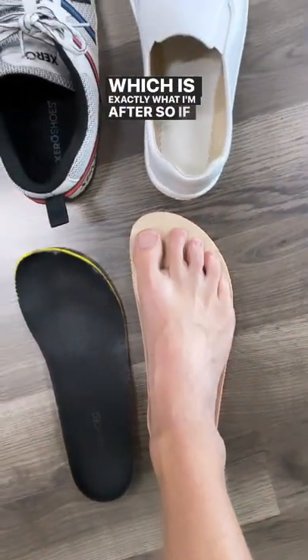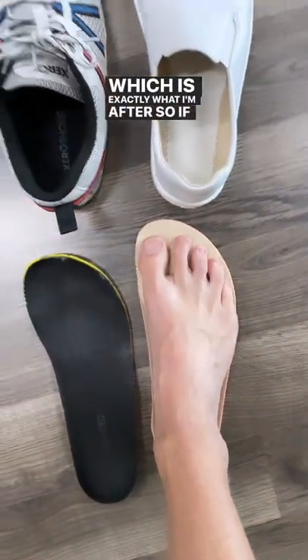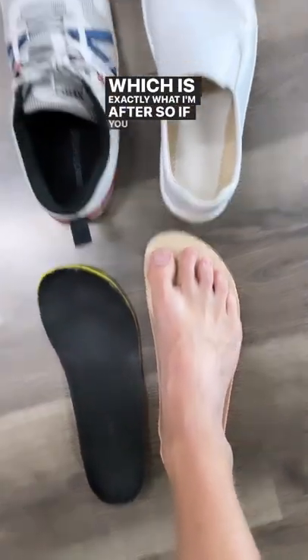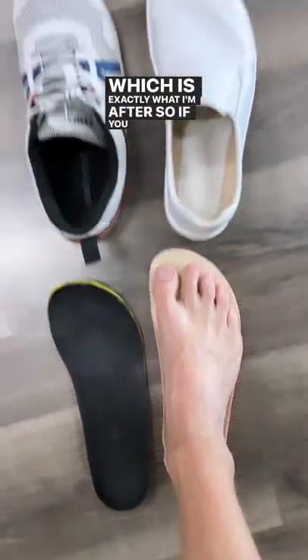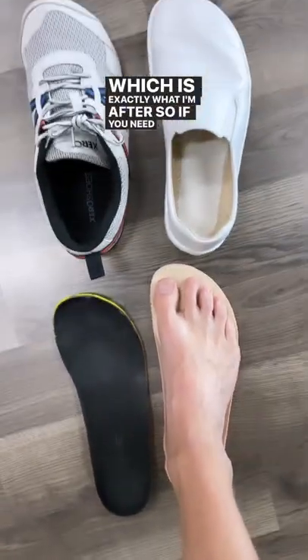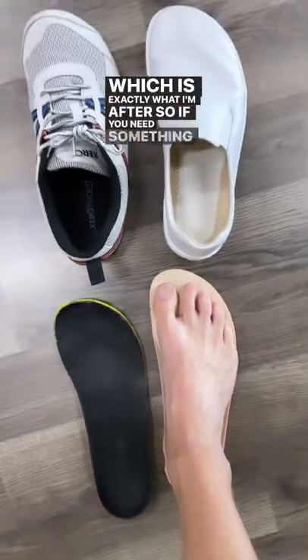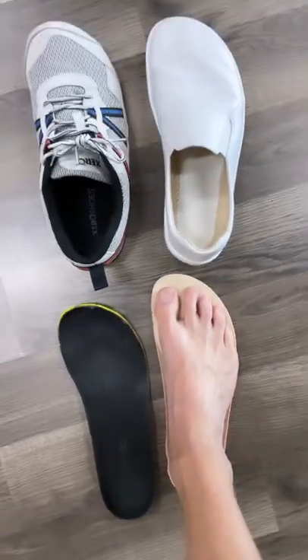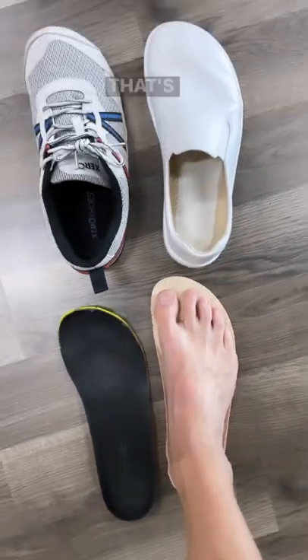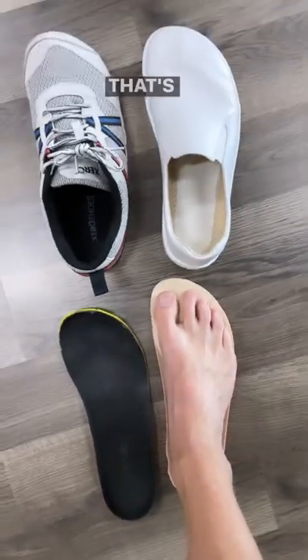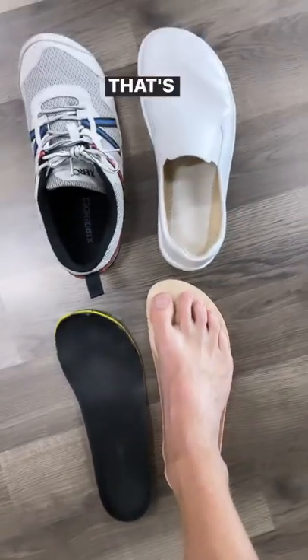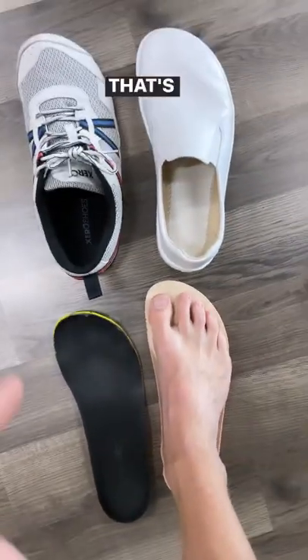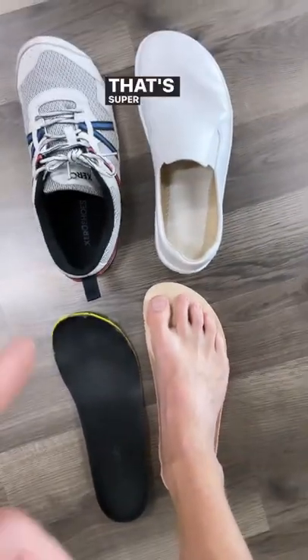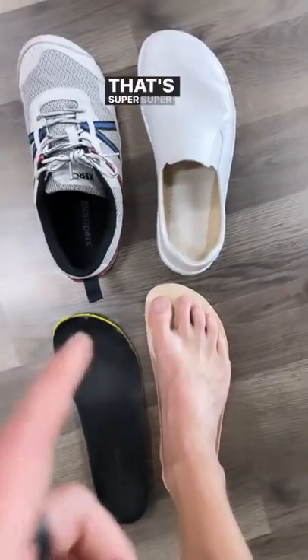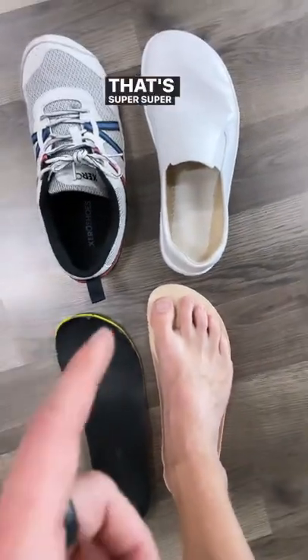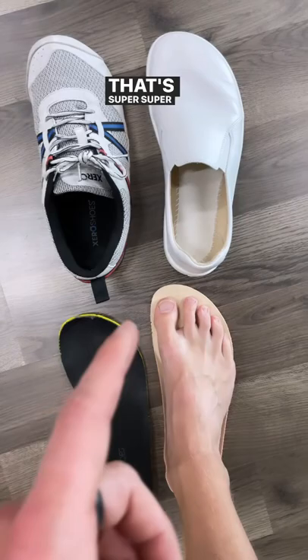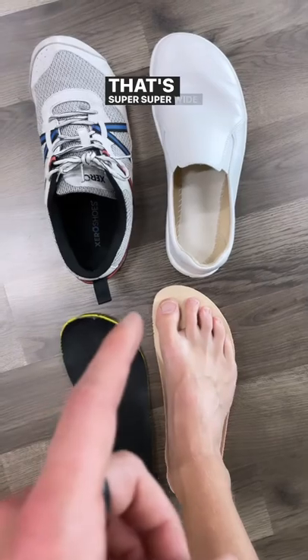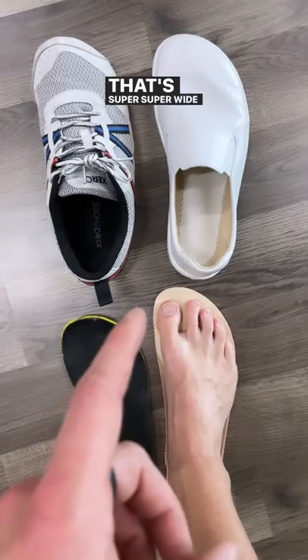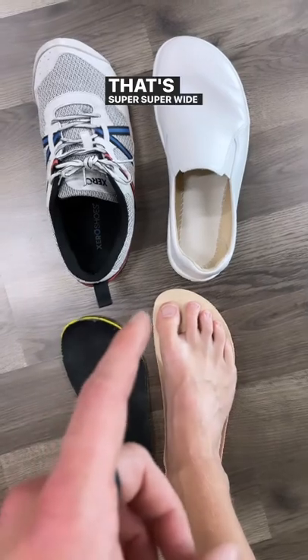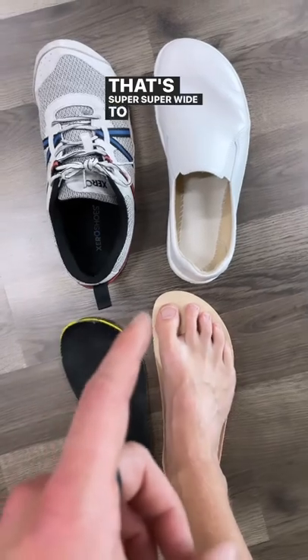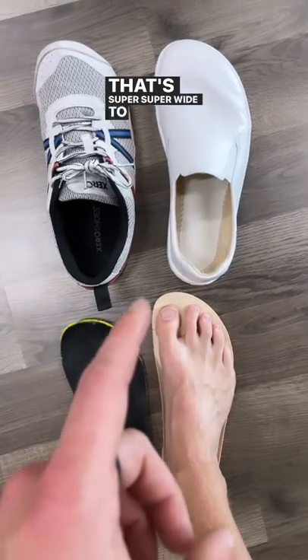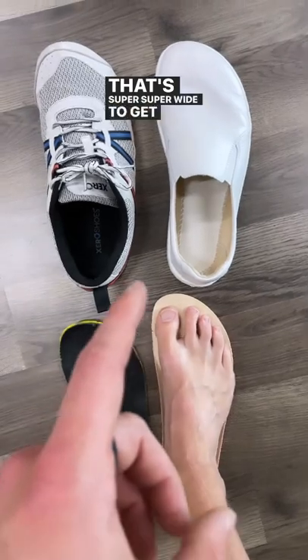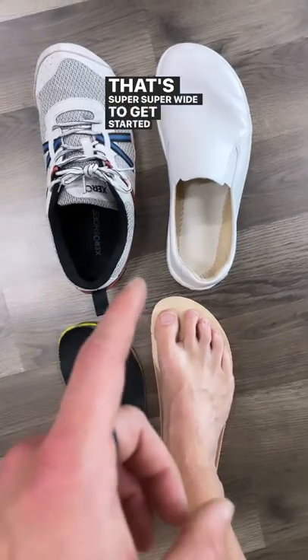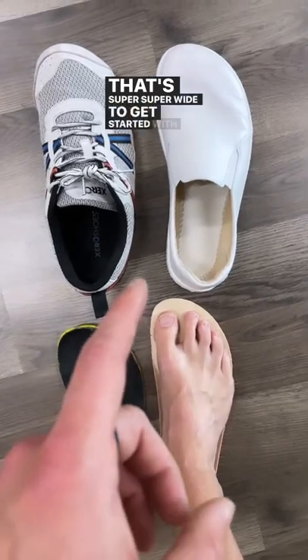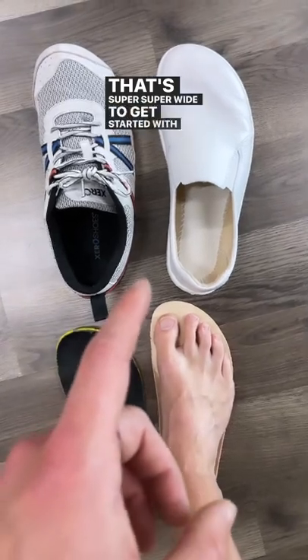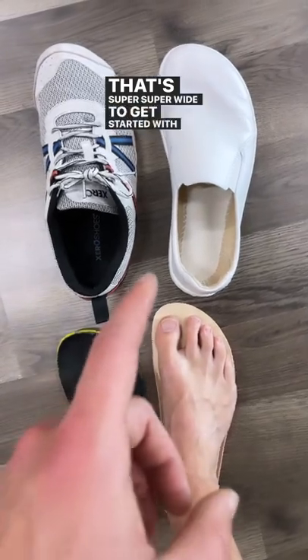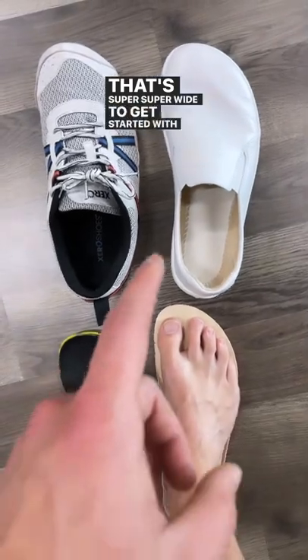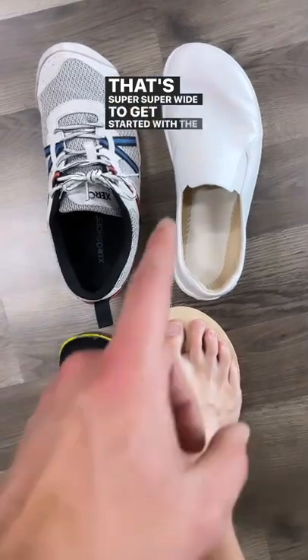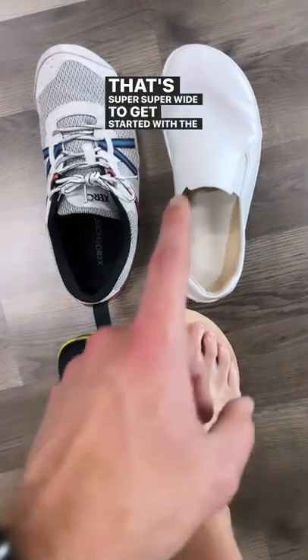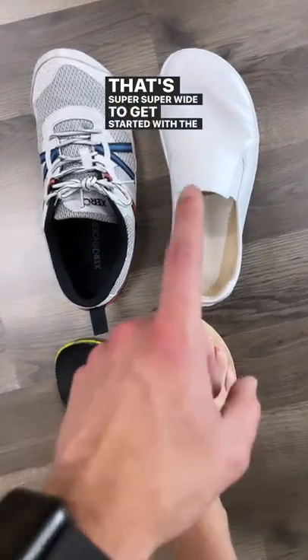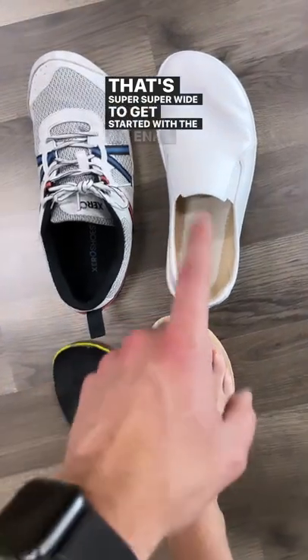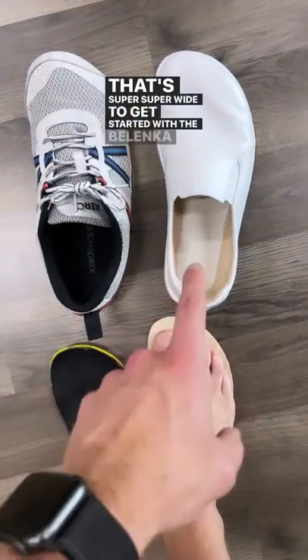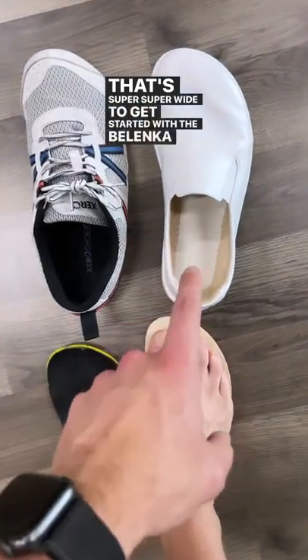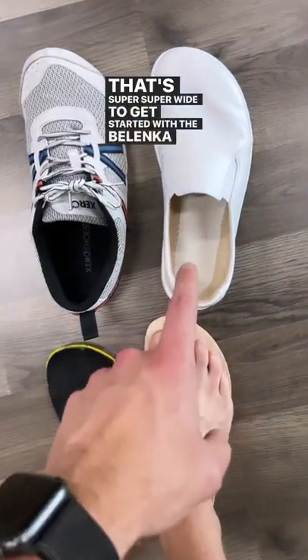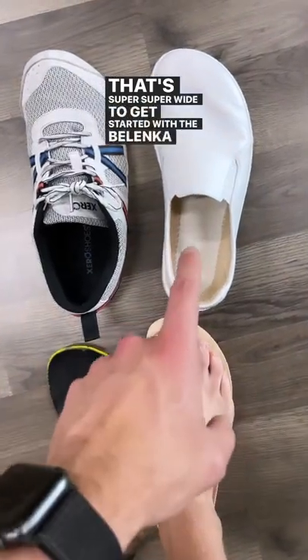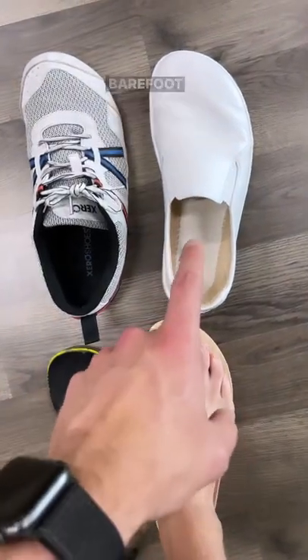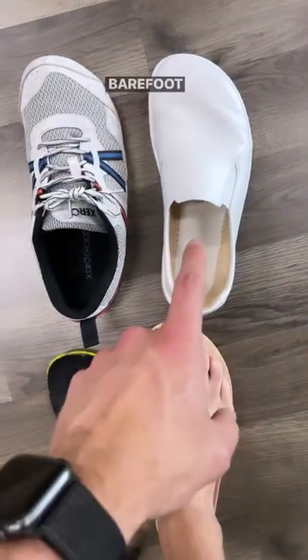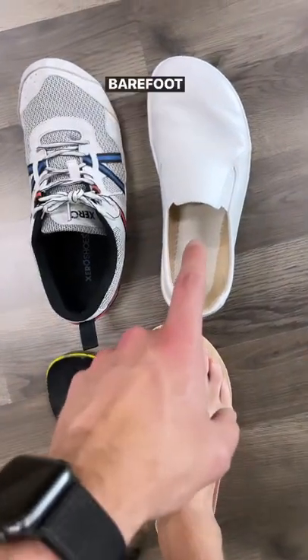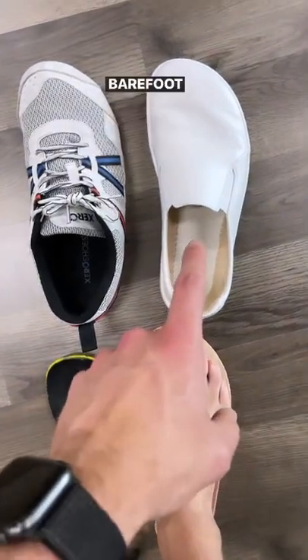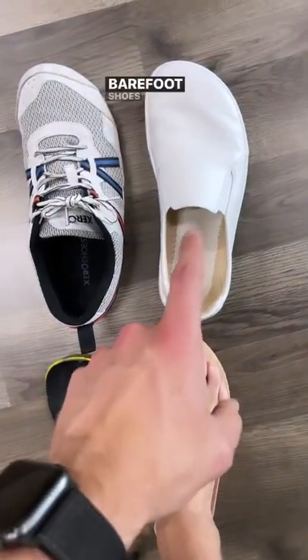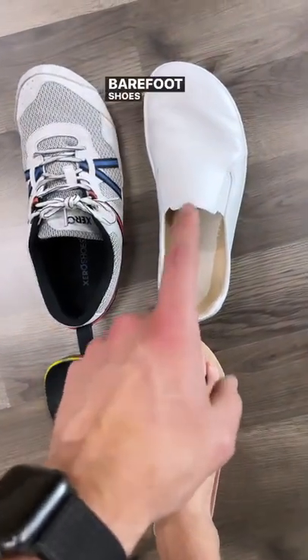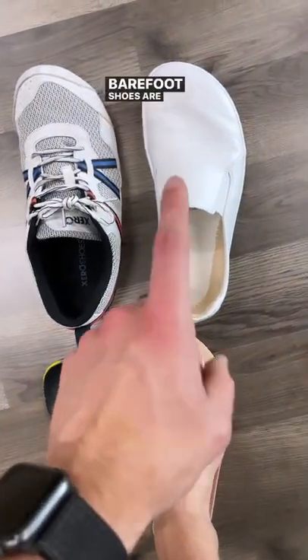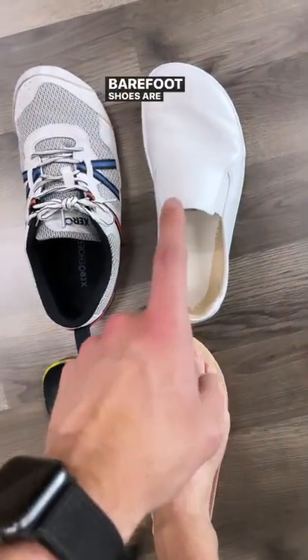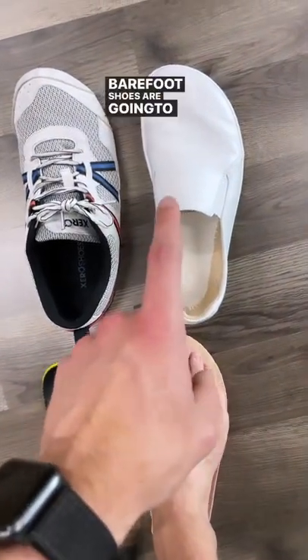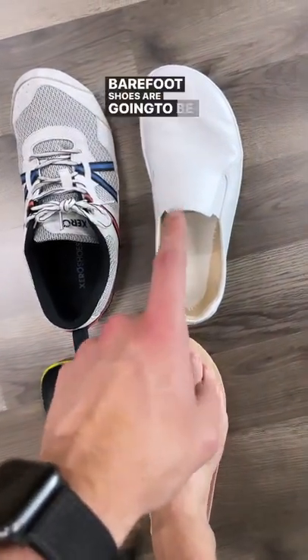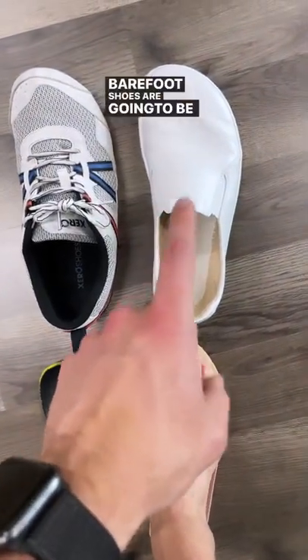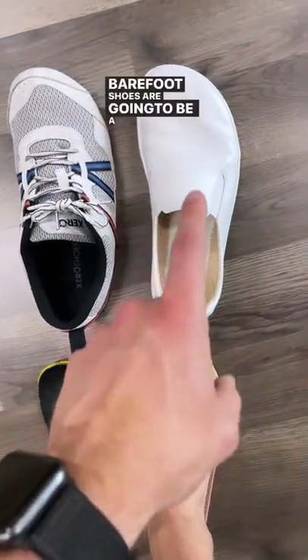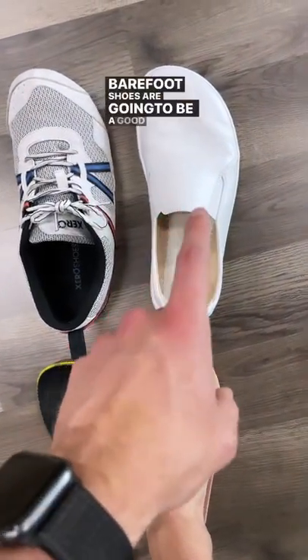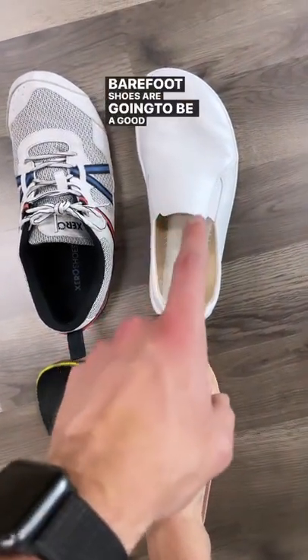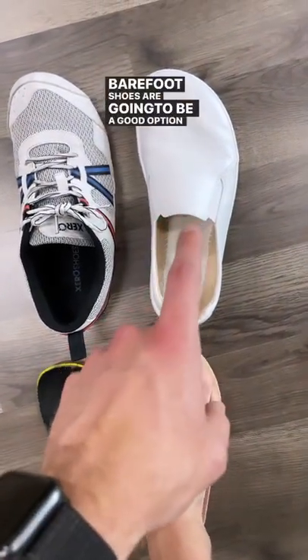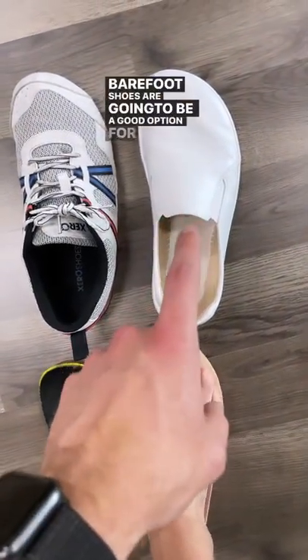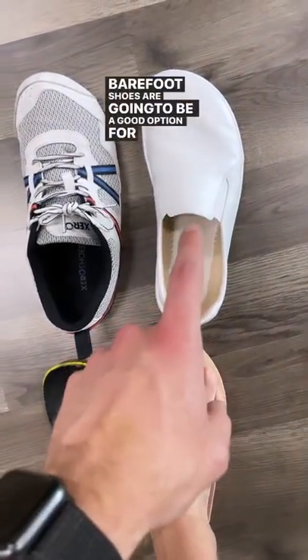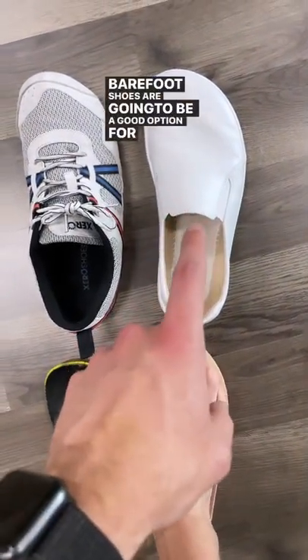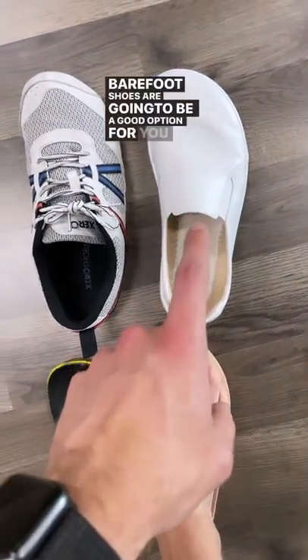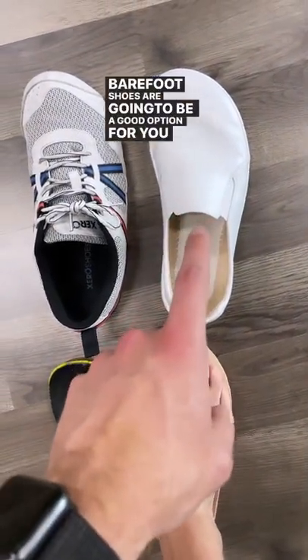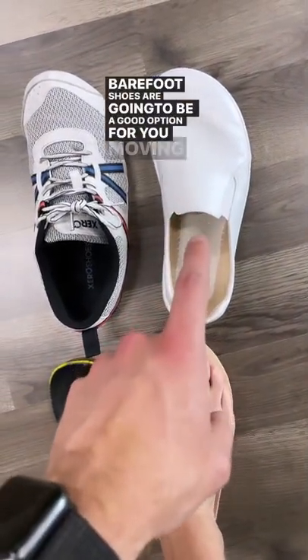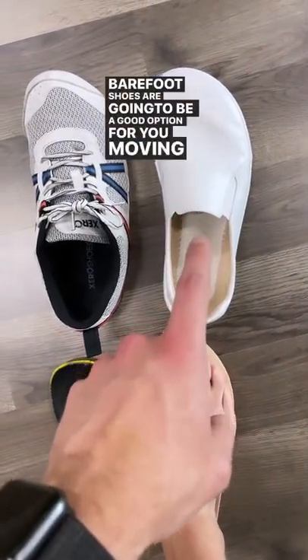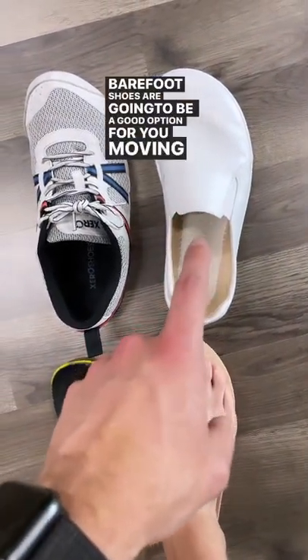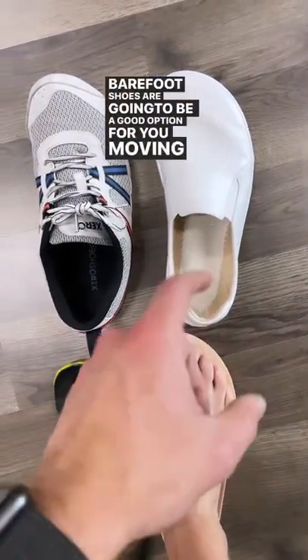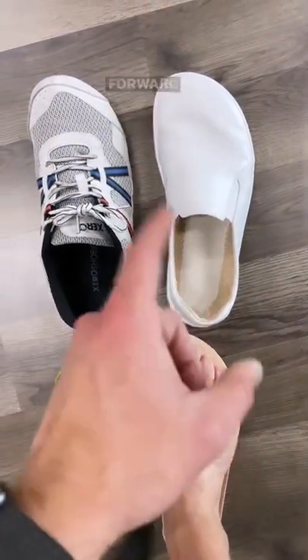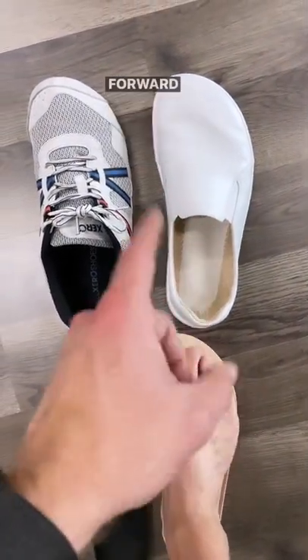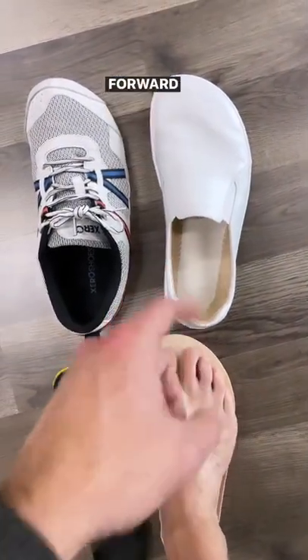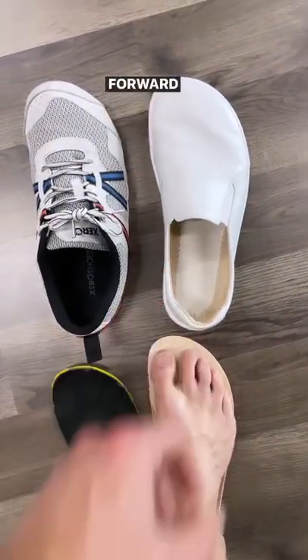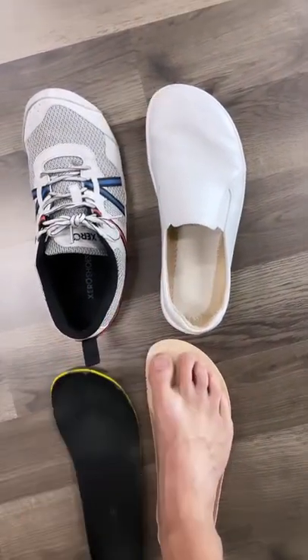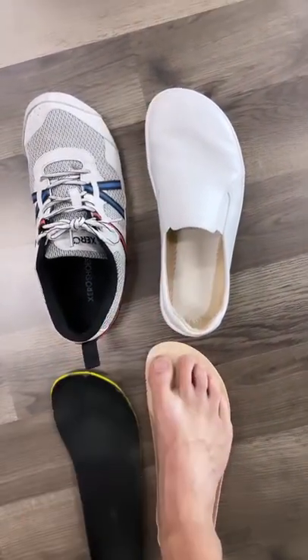So if you need something that's super, super wide to get started with, the Belenka barefoot shoes are gonna be a good option for you moving forward.